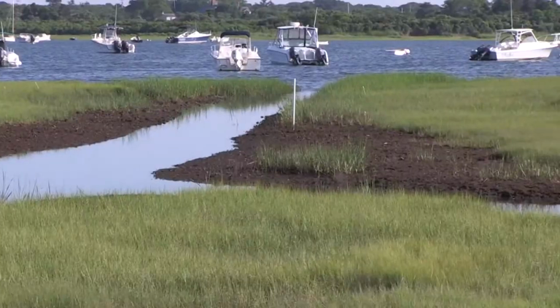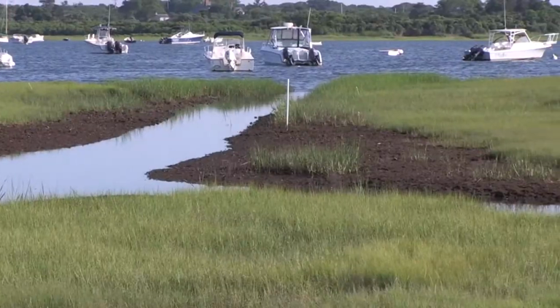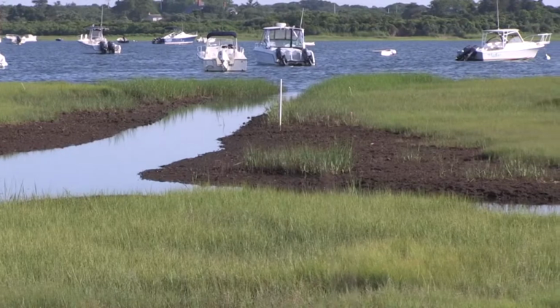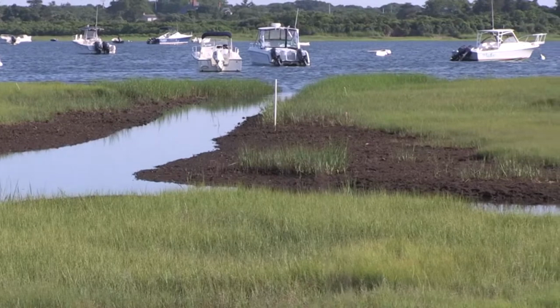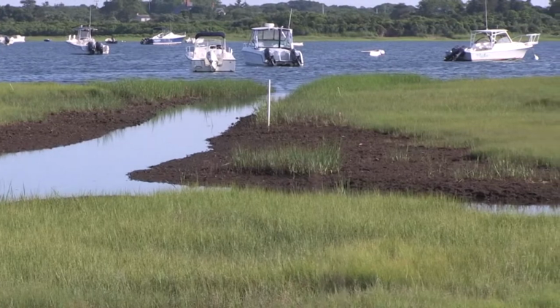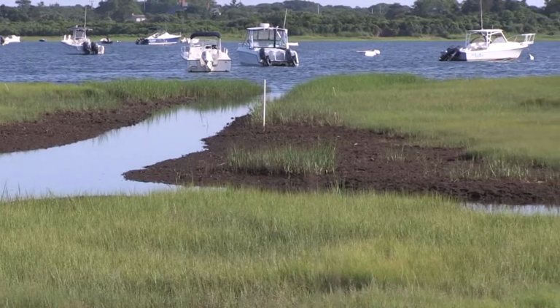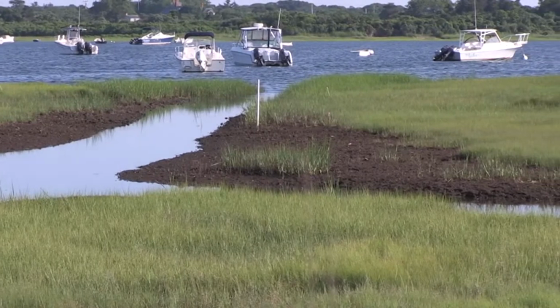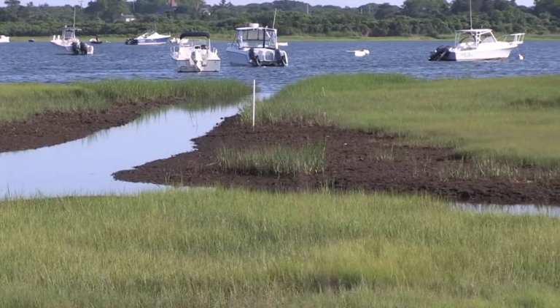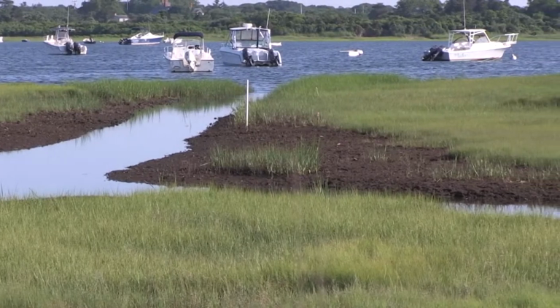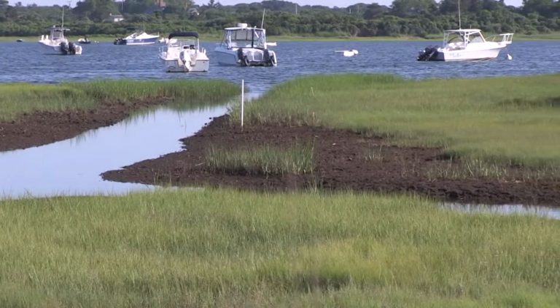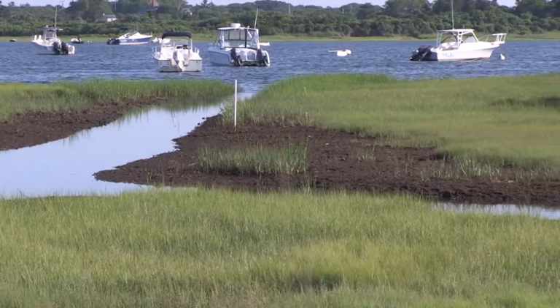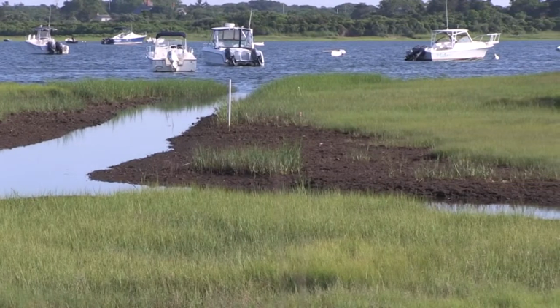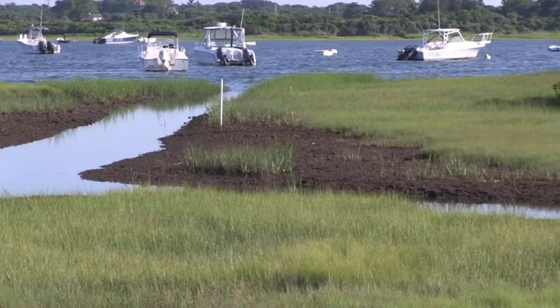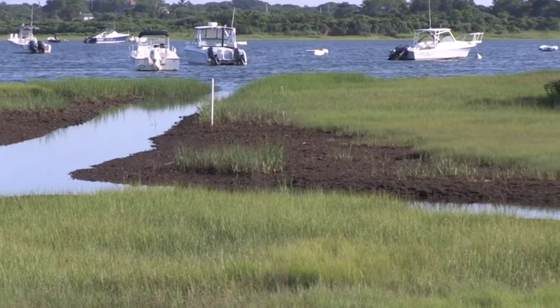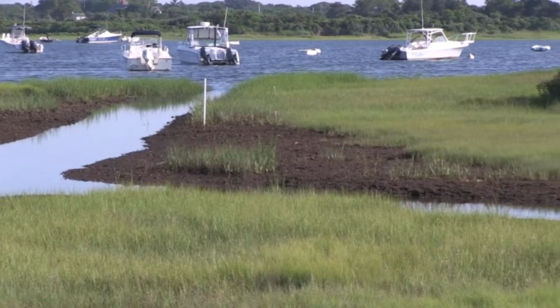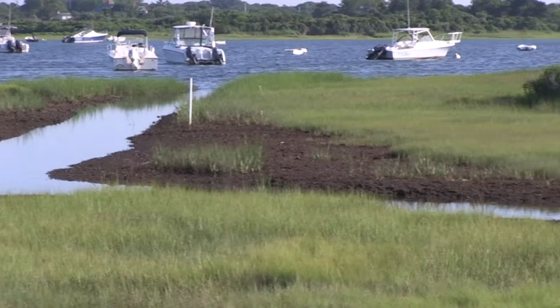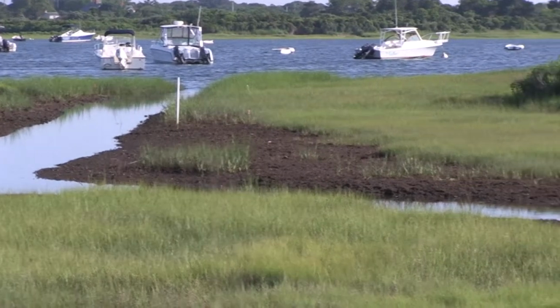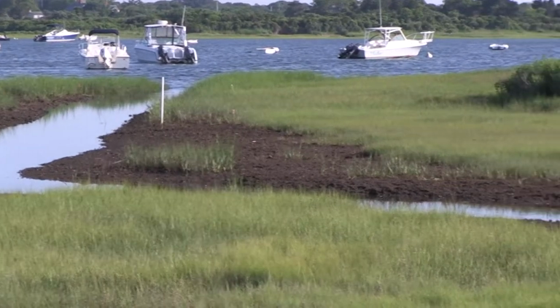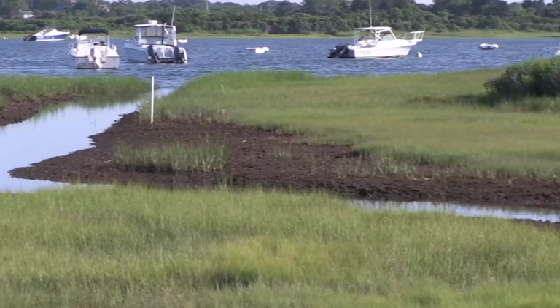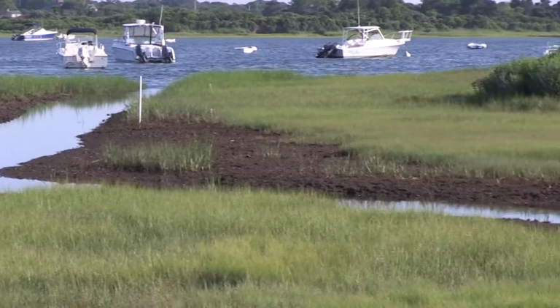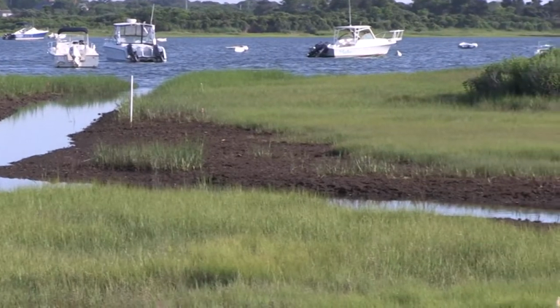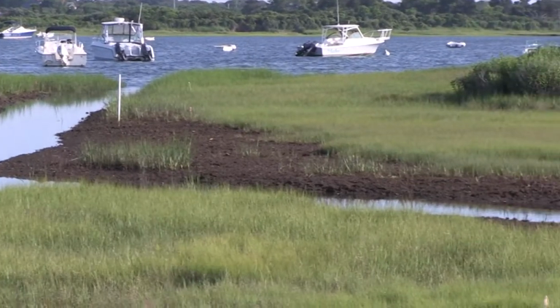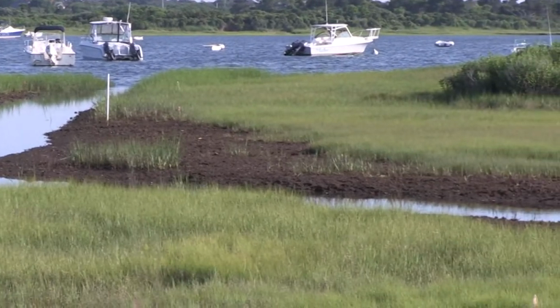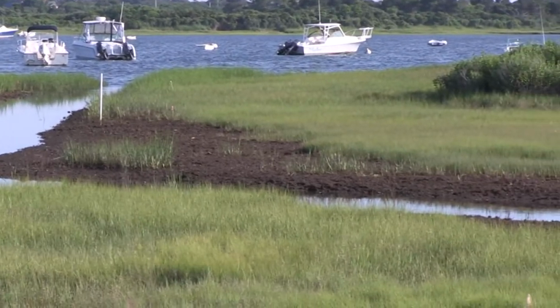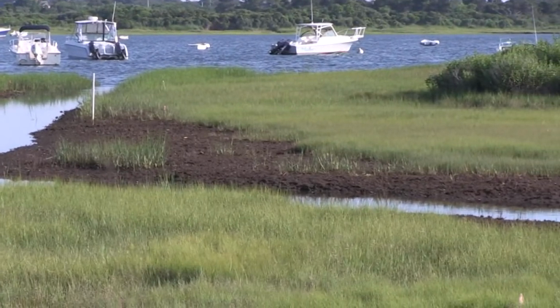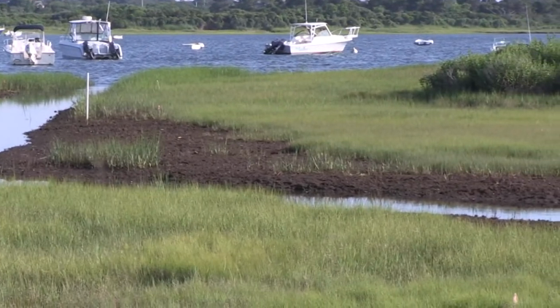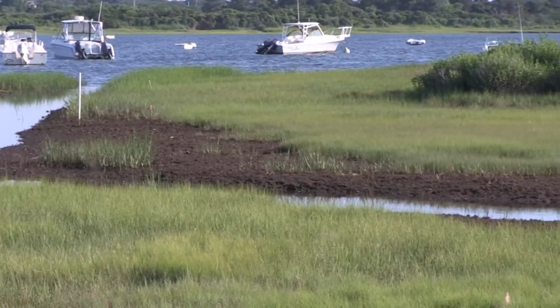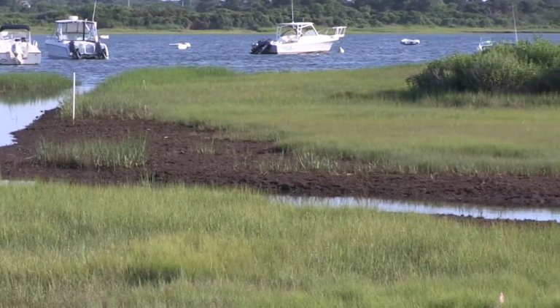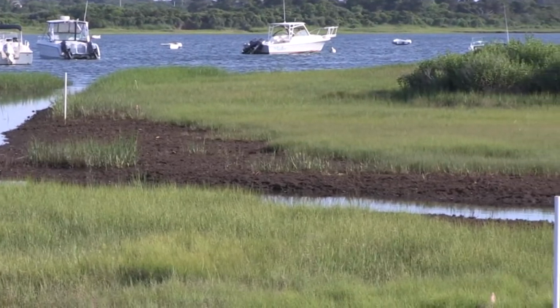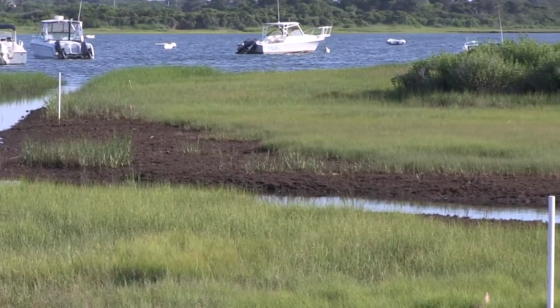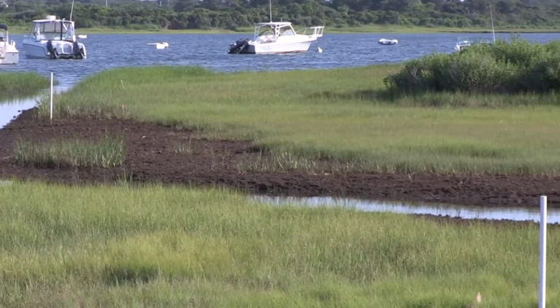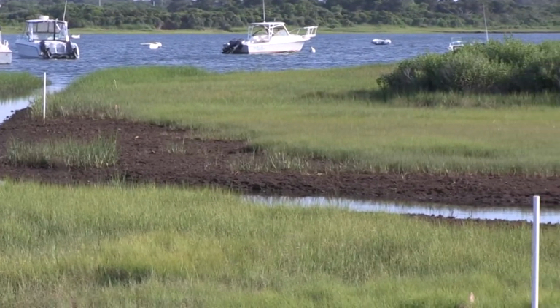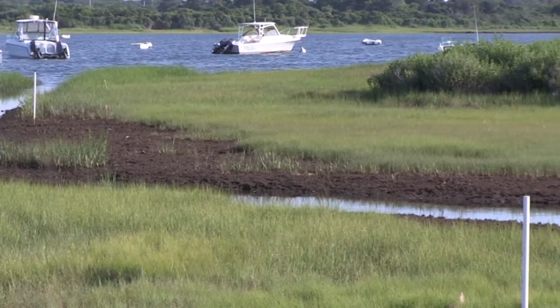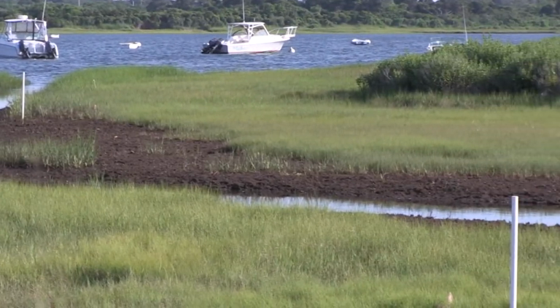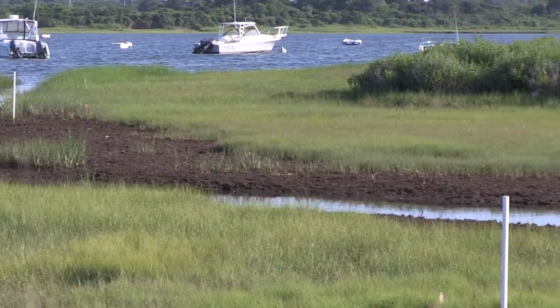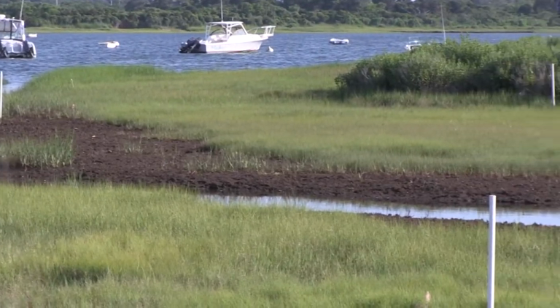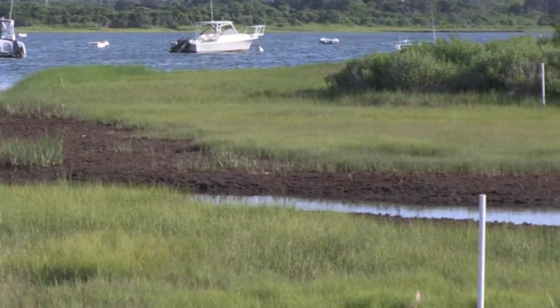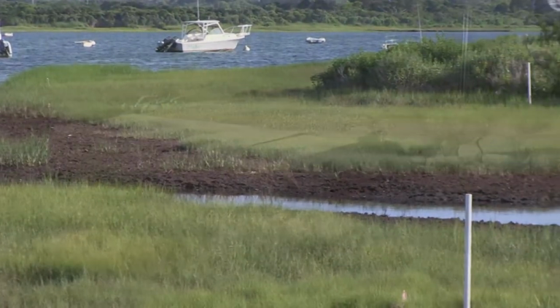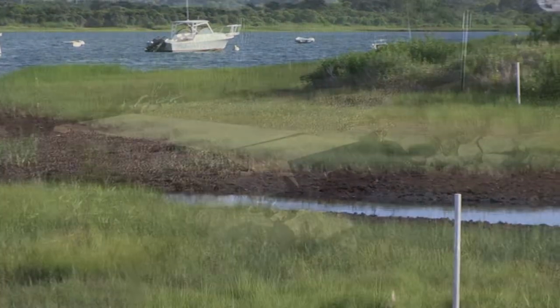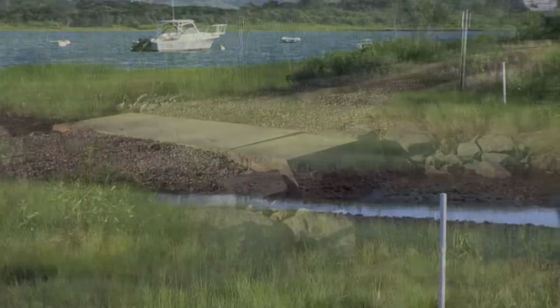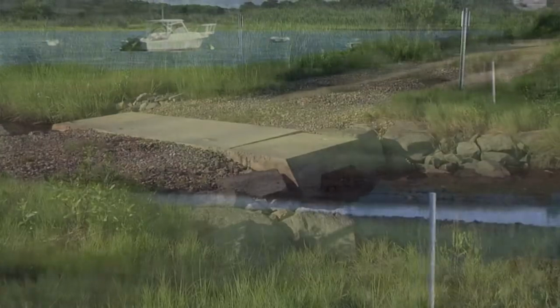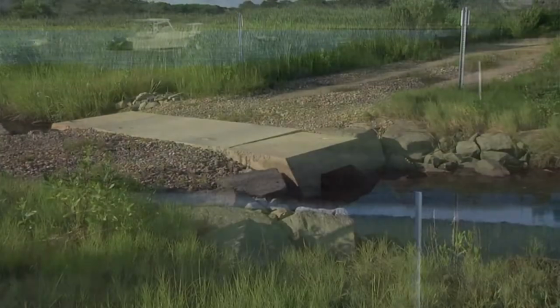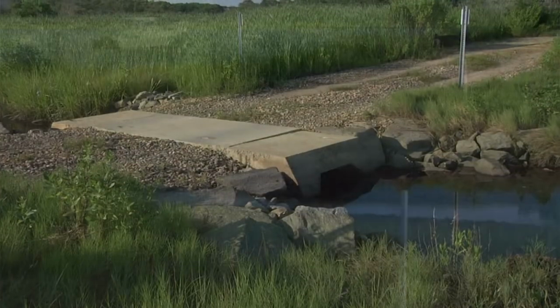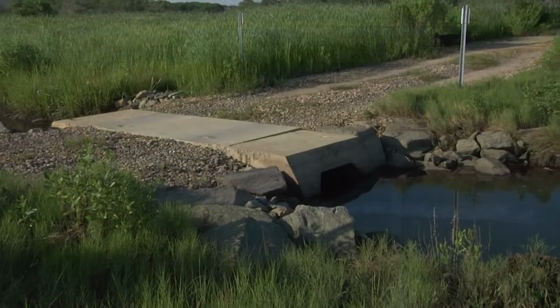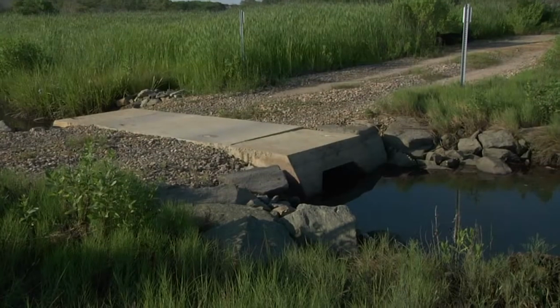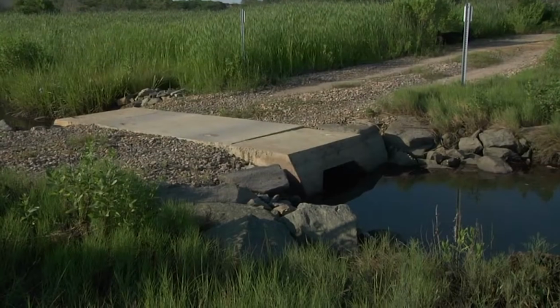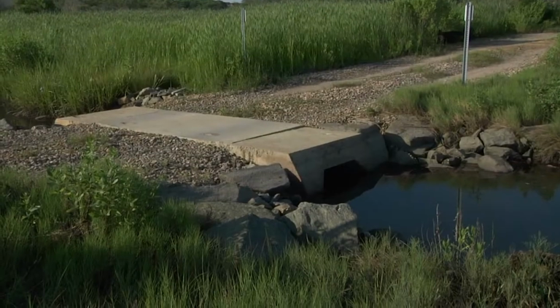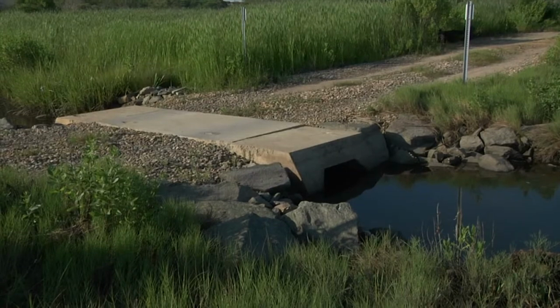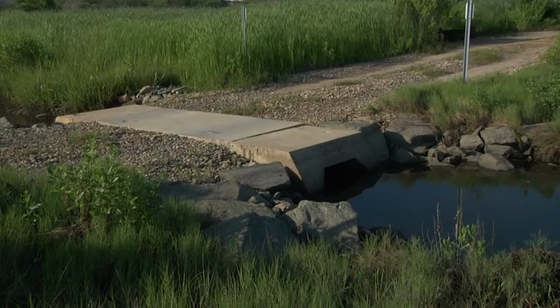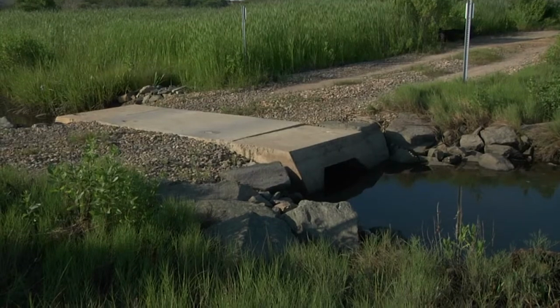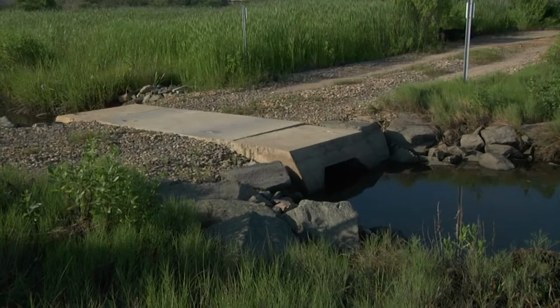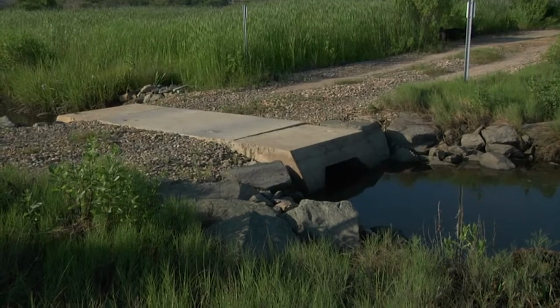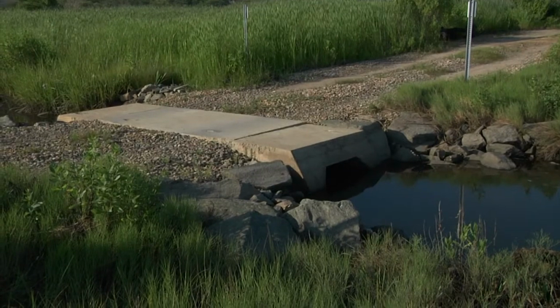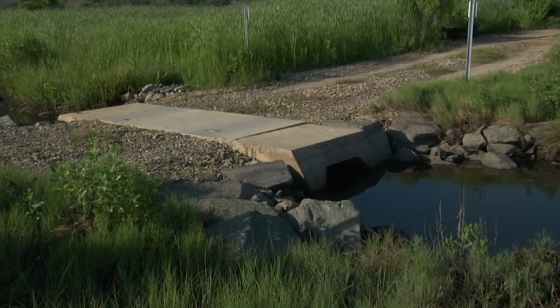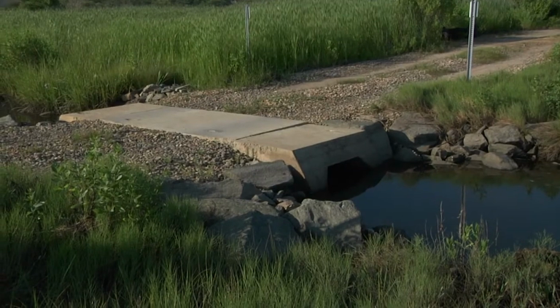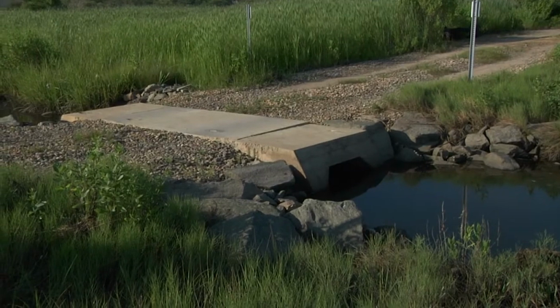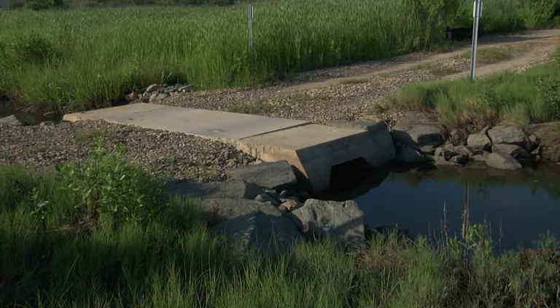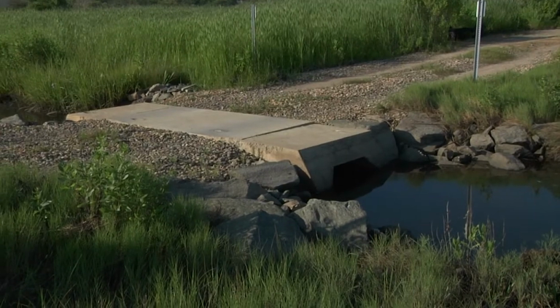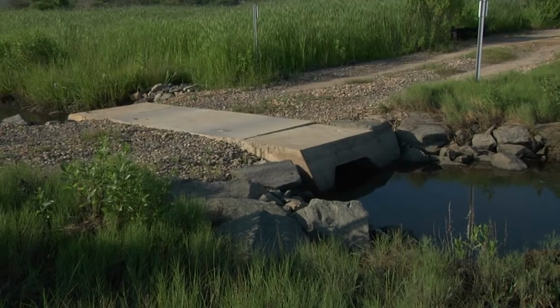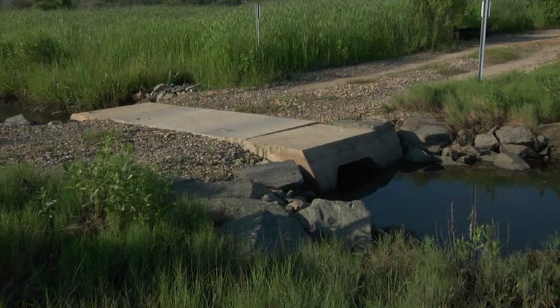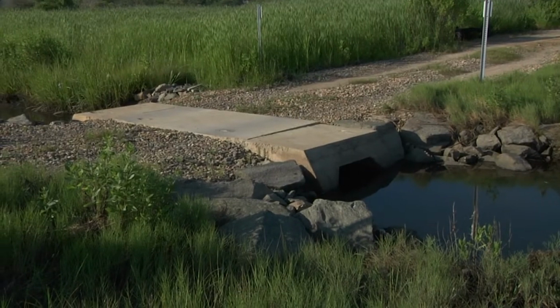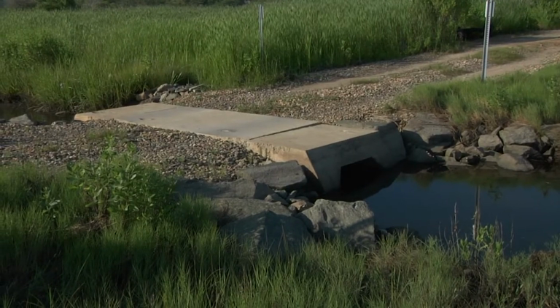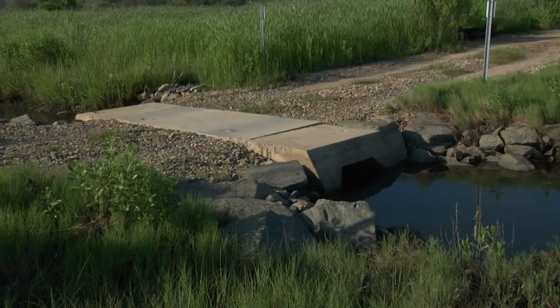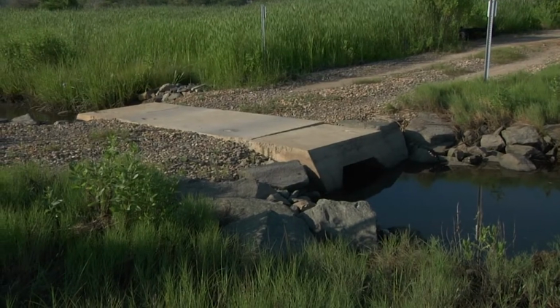Guided by my colleague Beth Boyle, you'll learn the details of a promising restoration project taking place at Medowie Creek Salt Marsh.